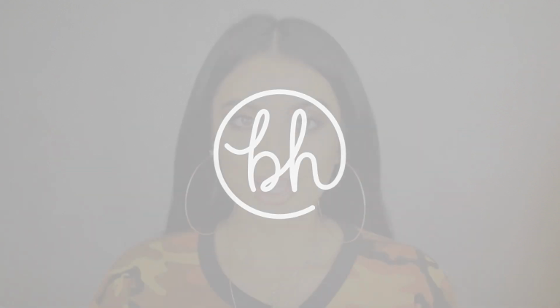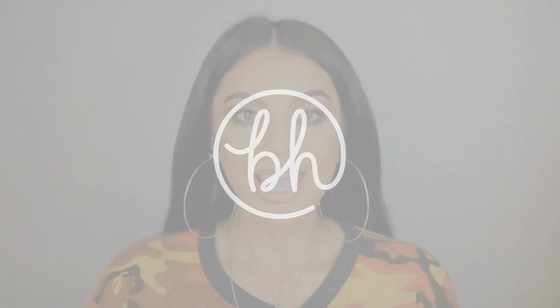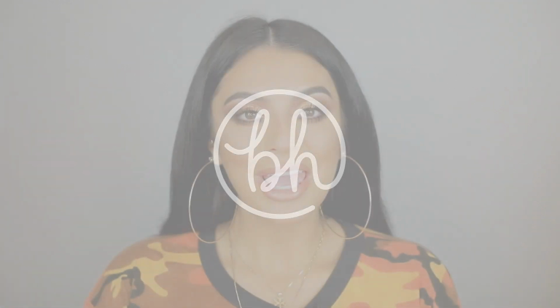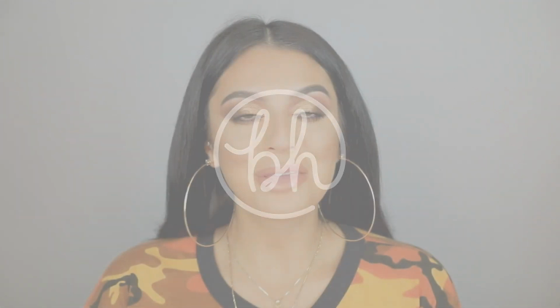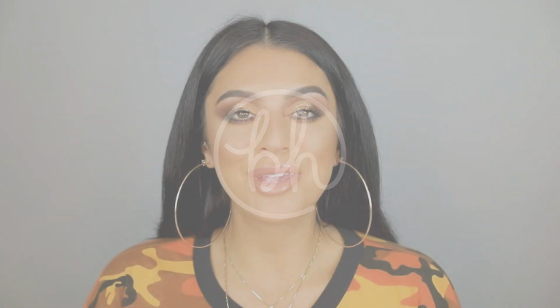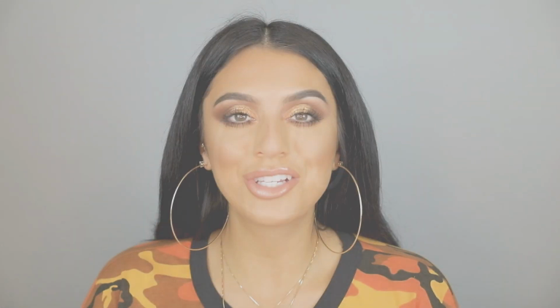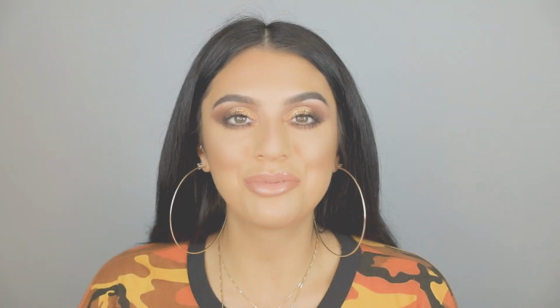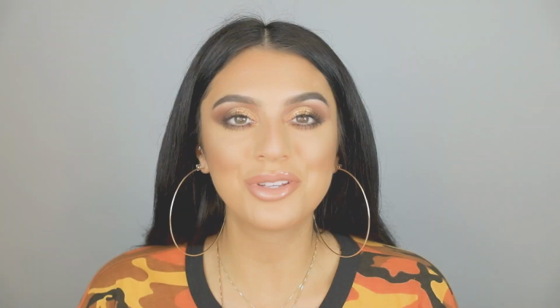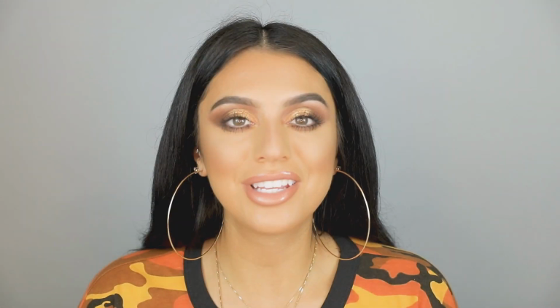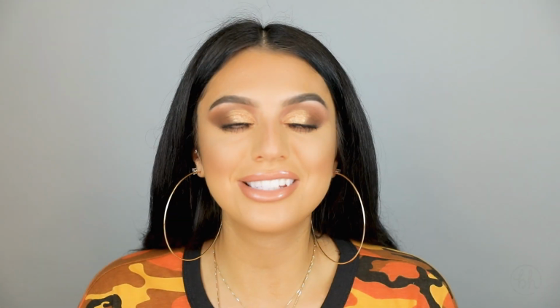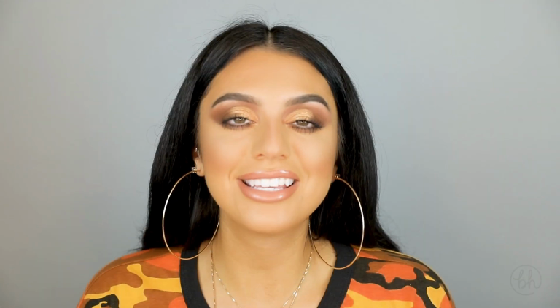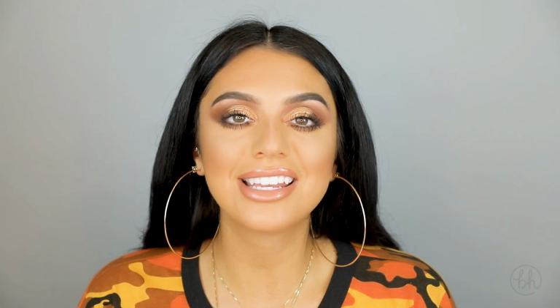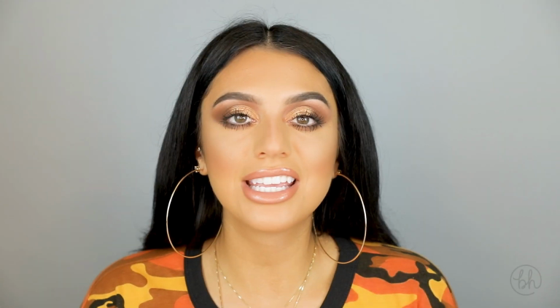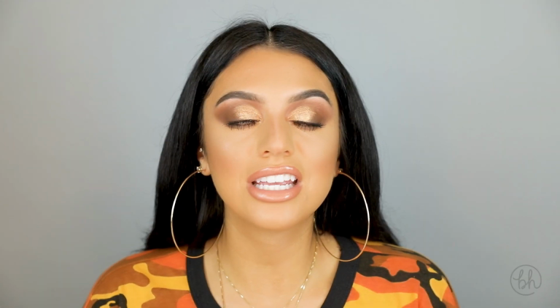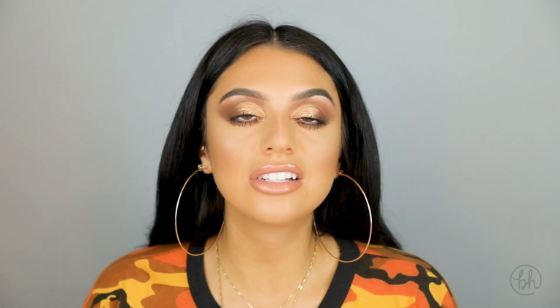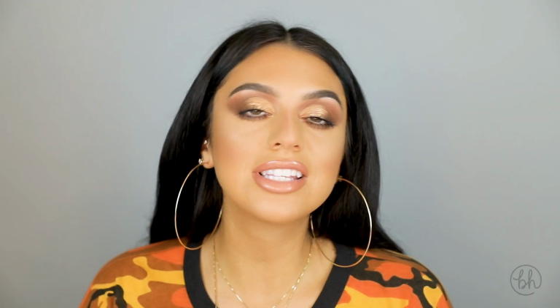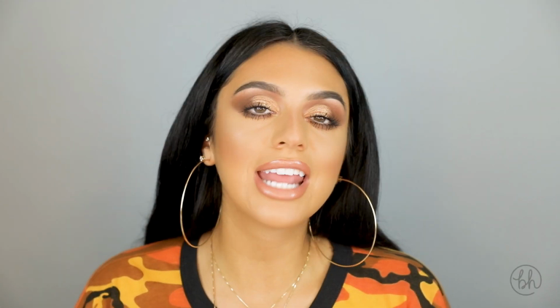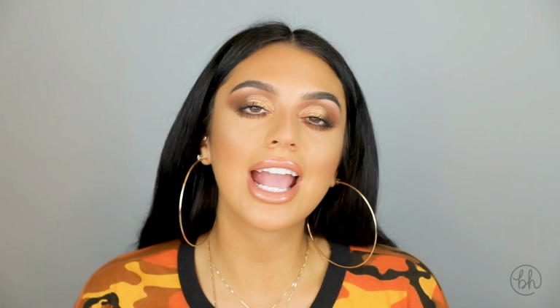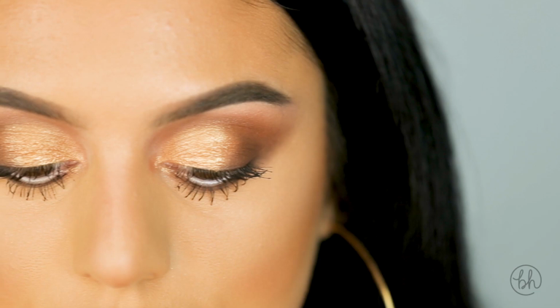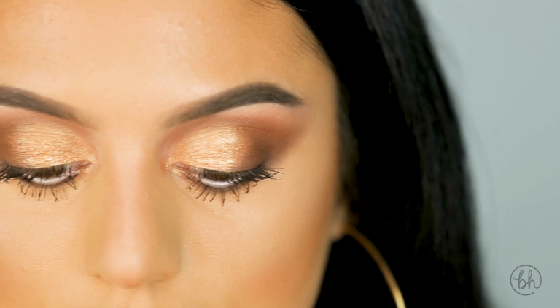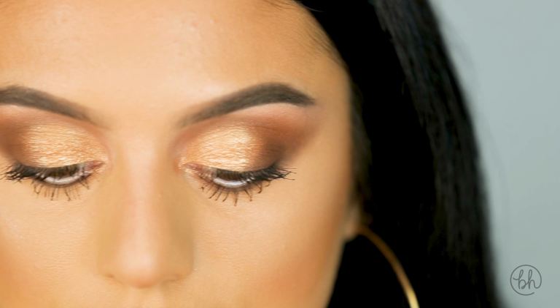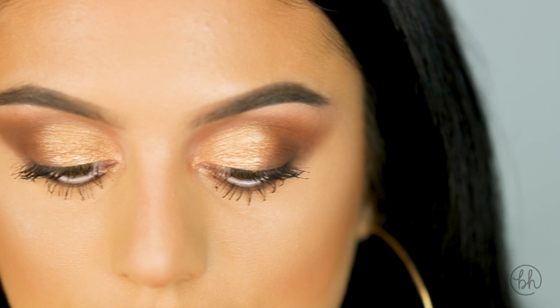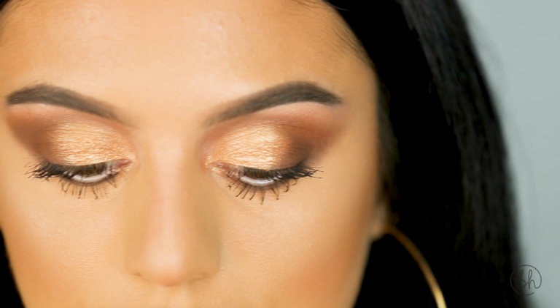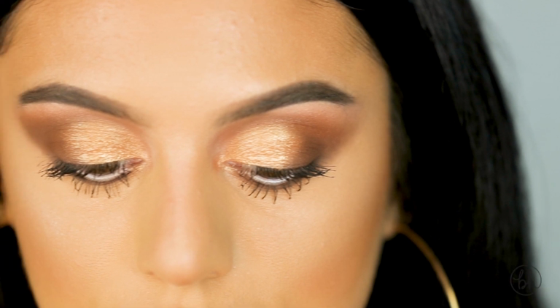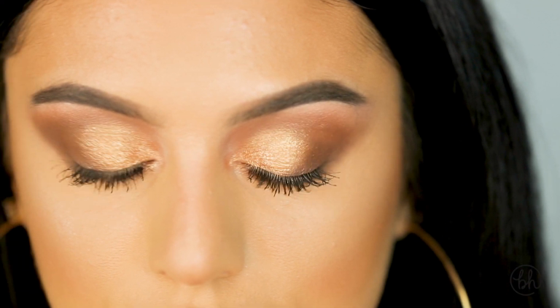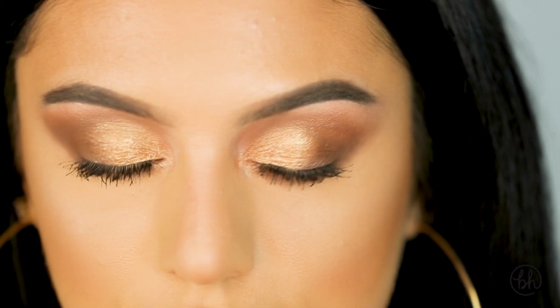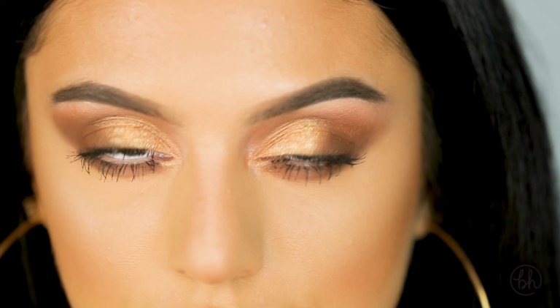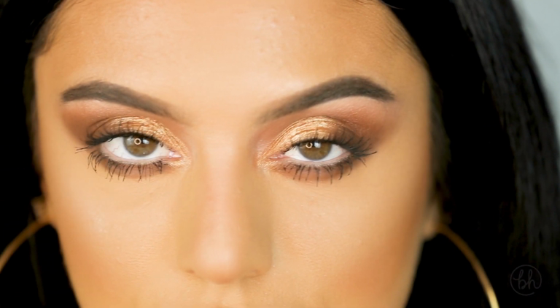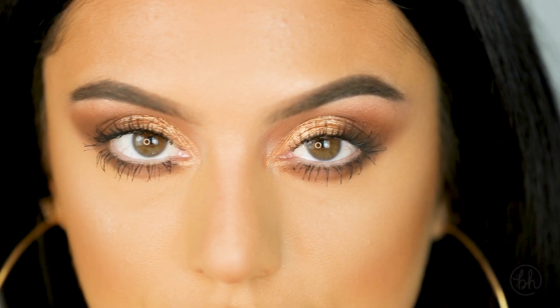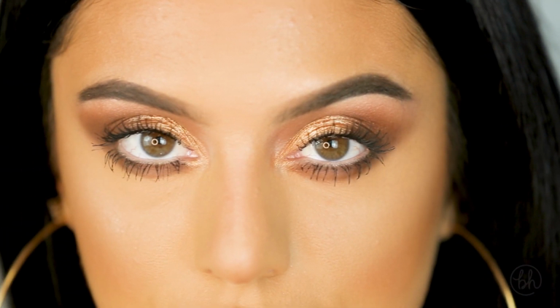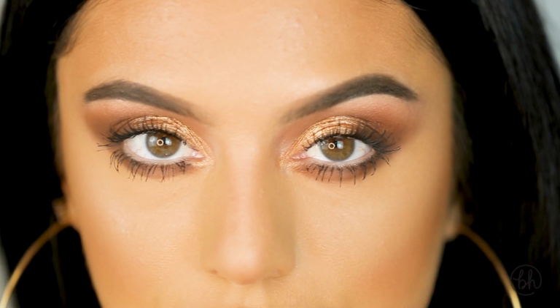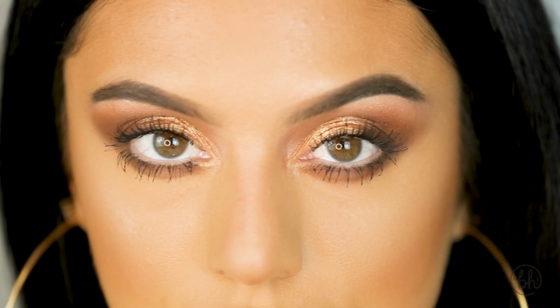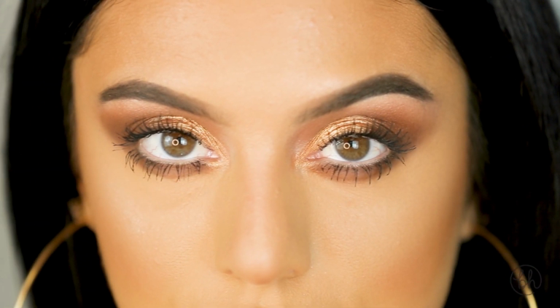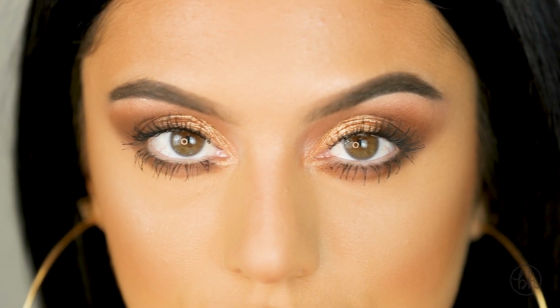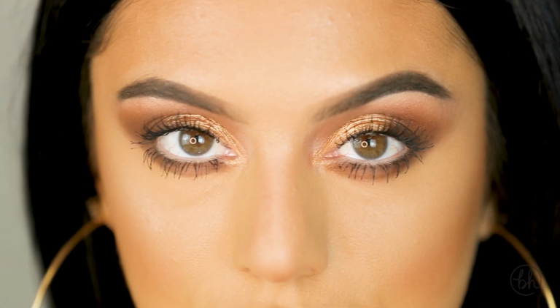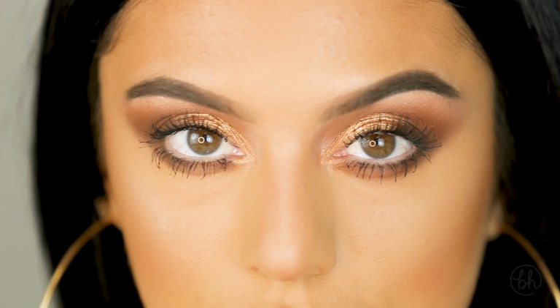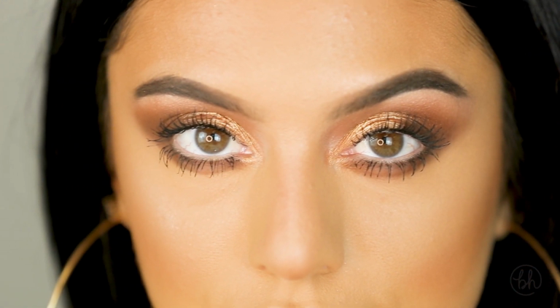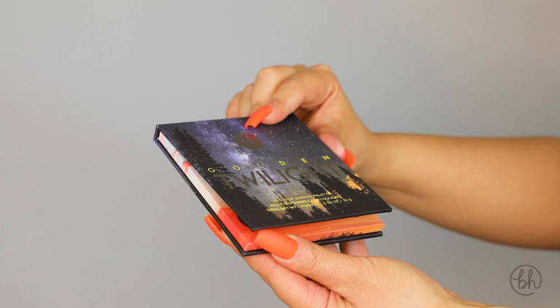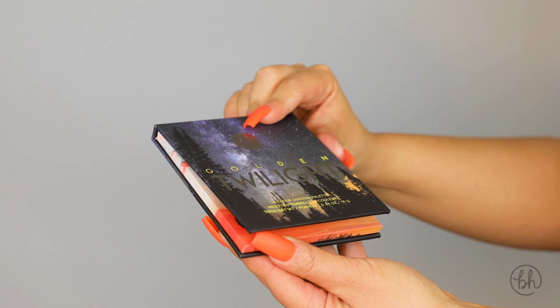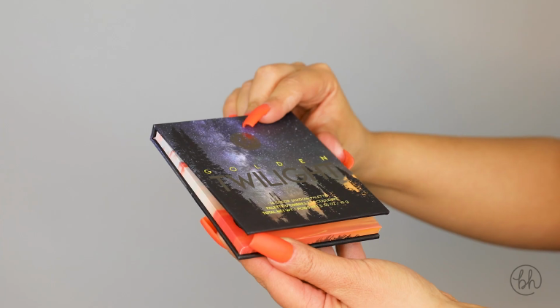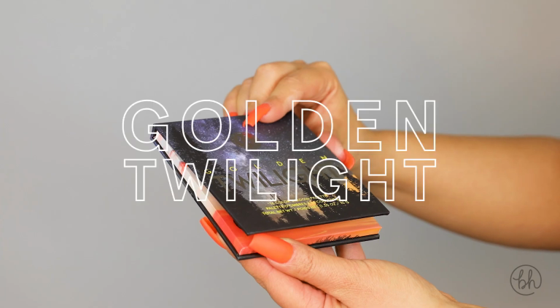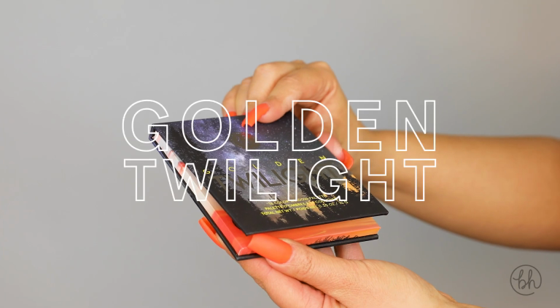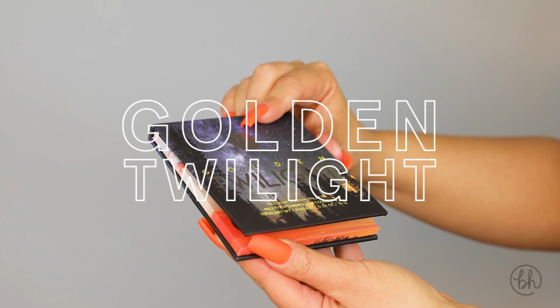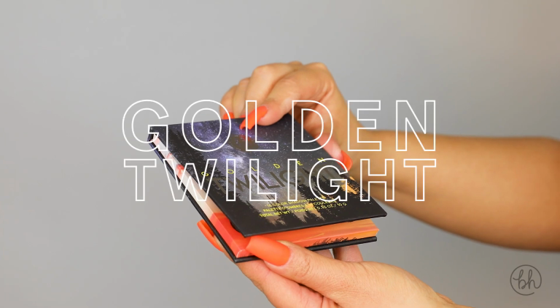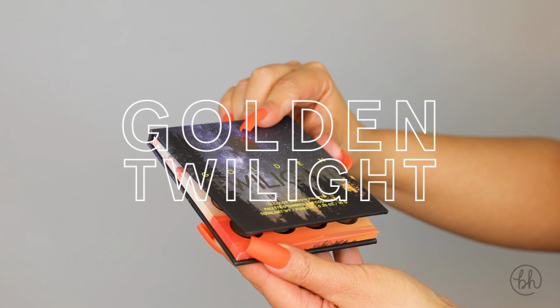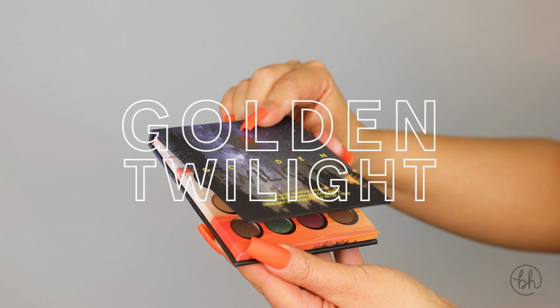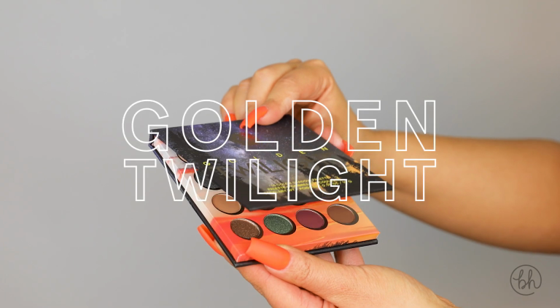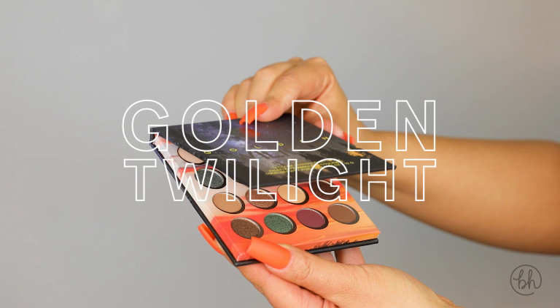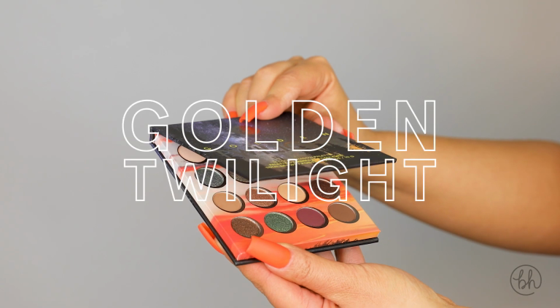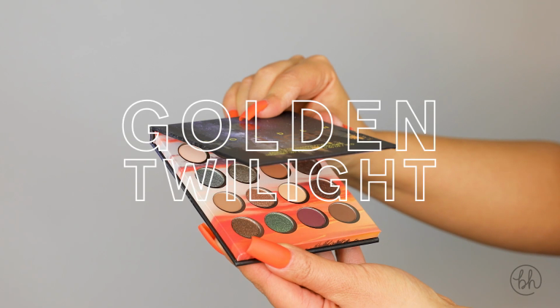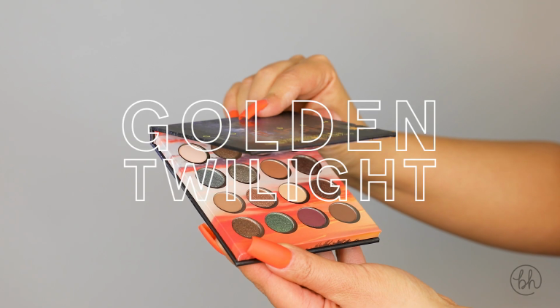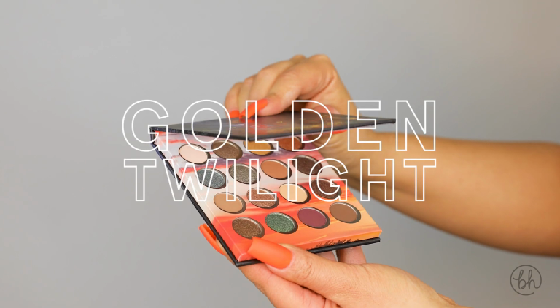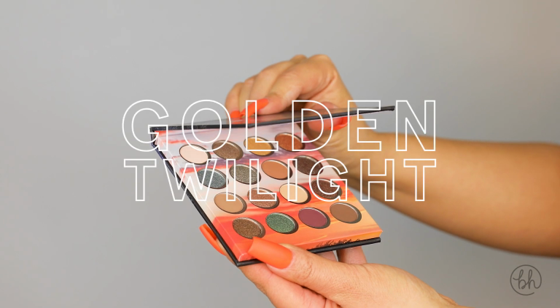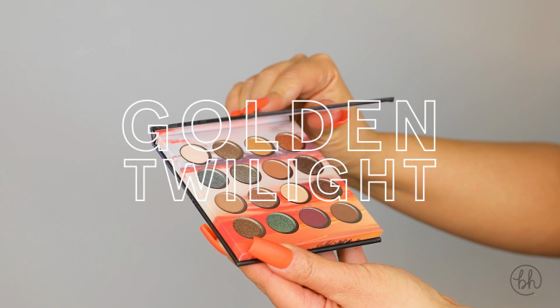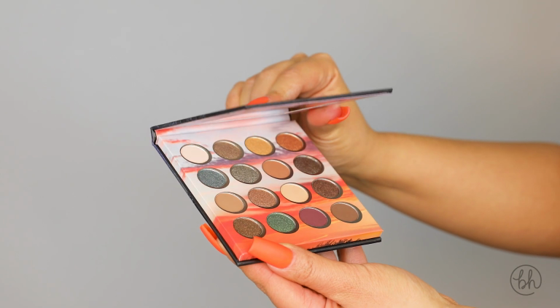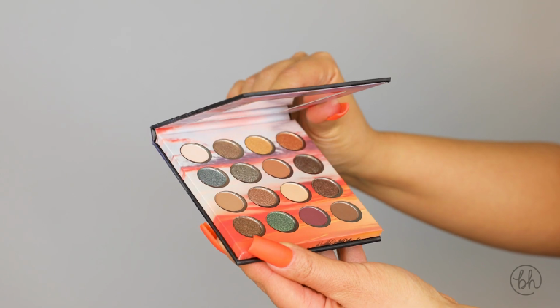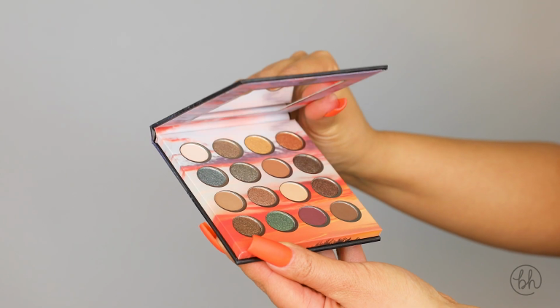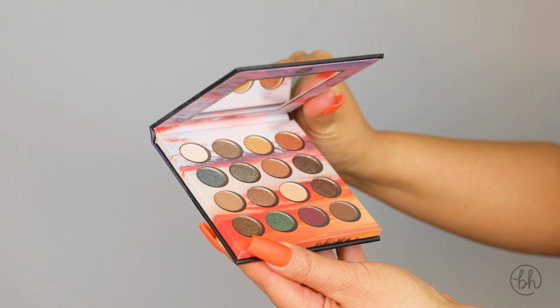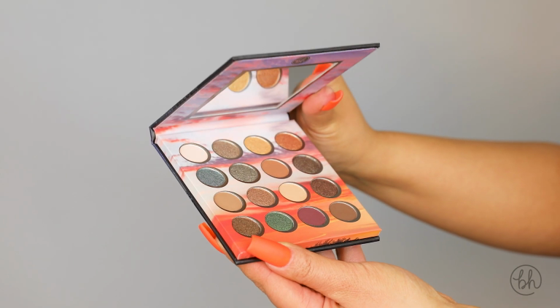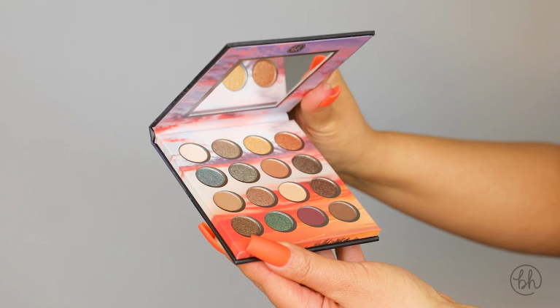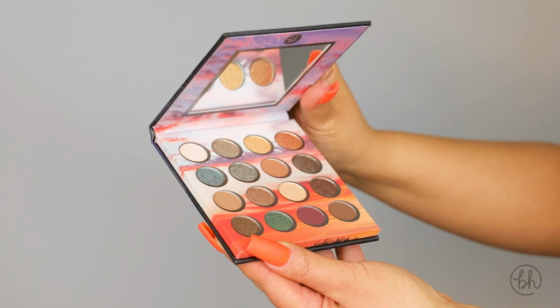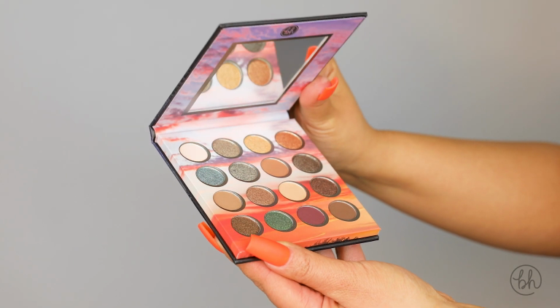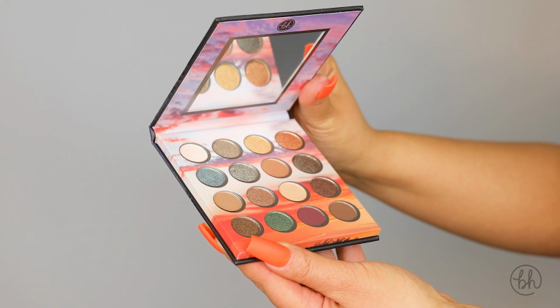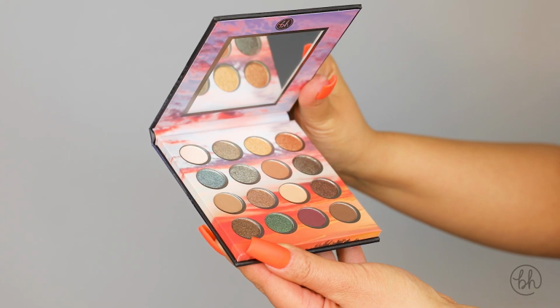Hey BH Beauties, Deanna here. Today I created this eye makeup look using the new Golden Twilight palette. So if you want to know how to get it, keep watching.